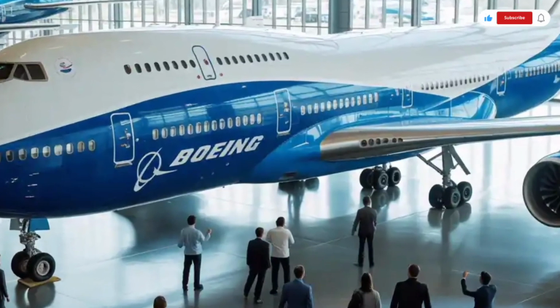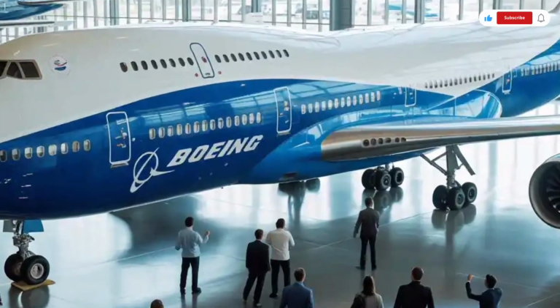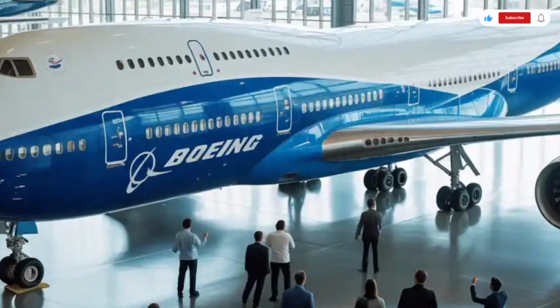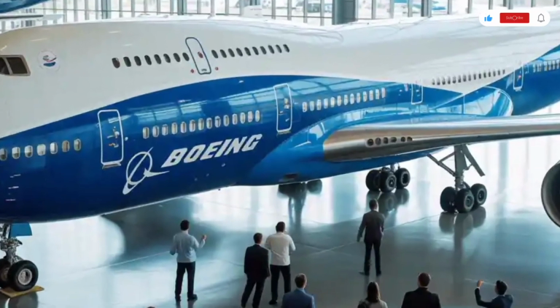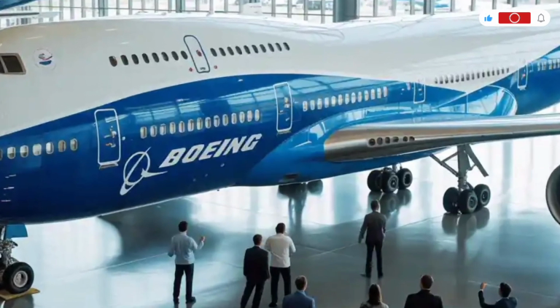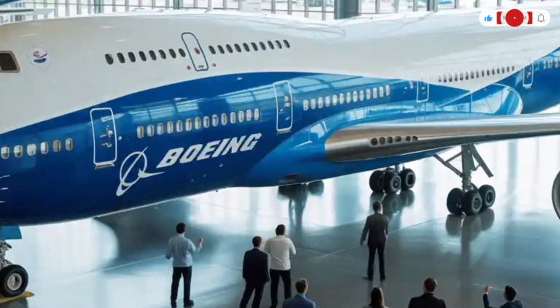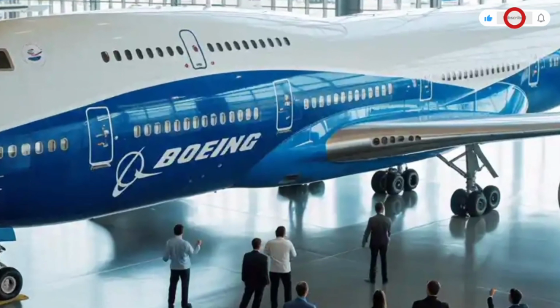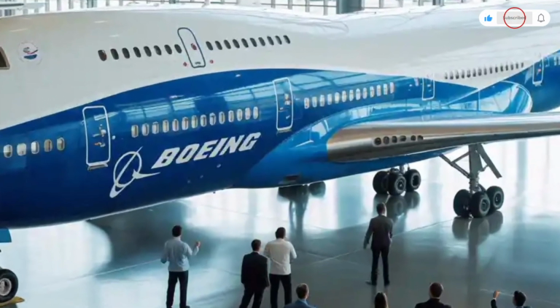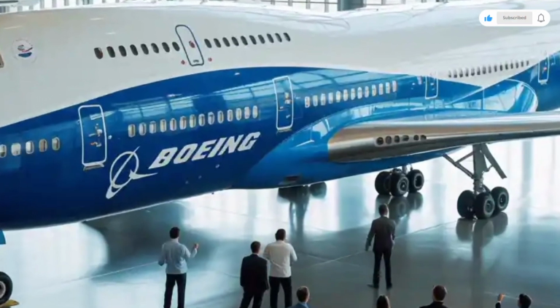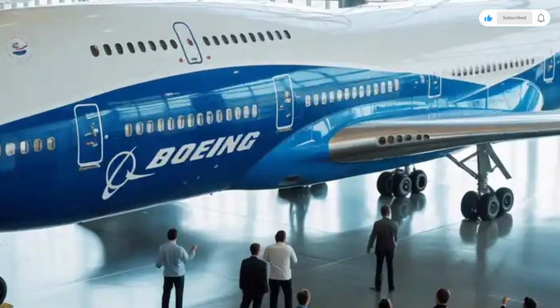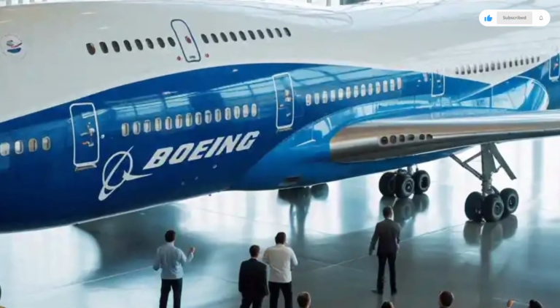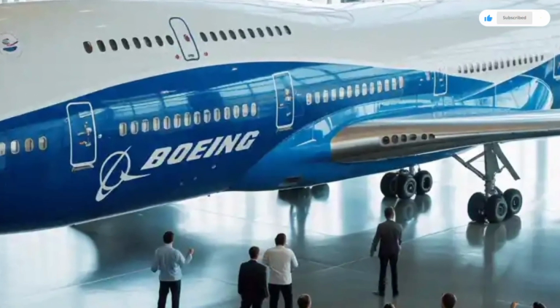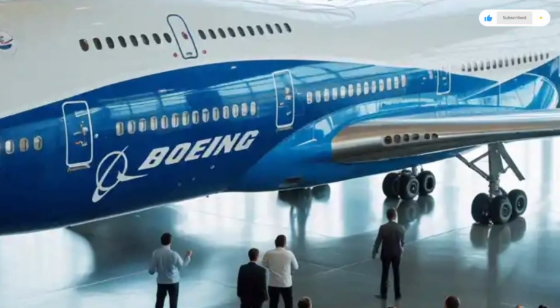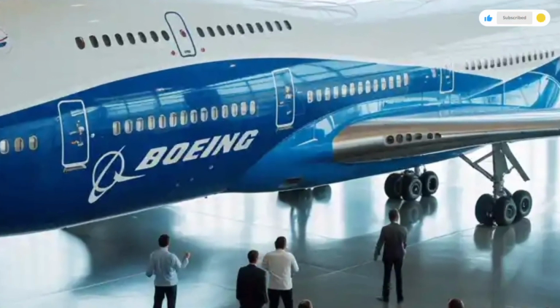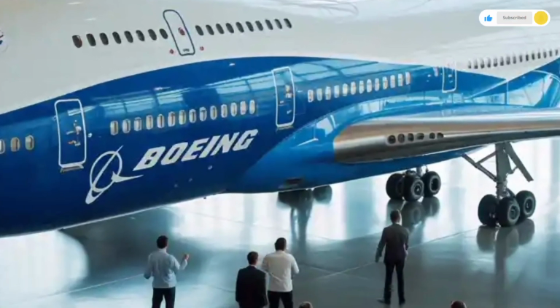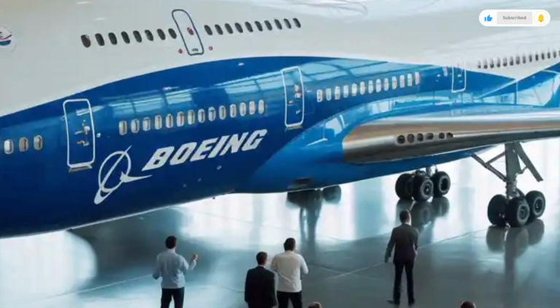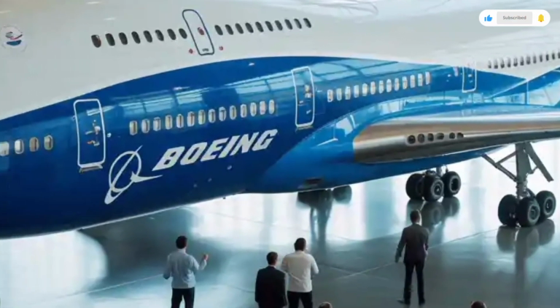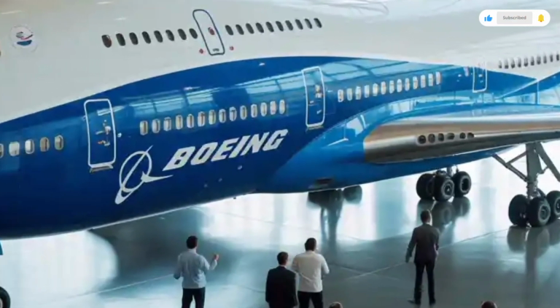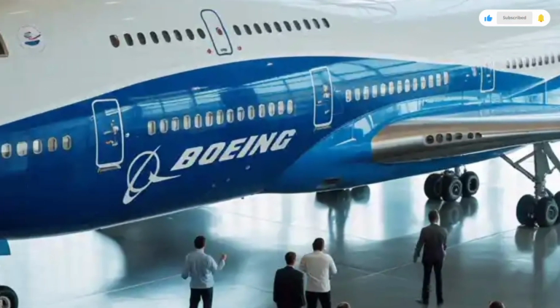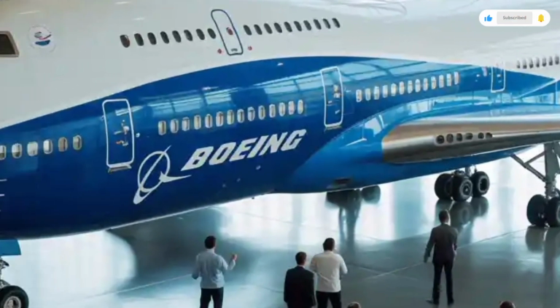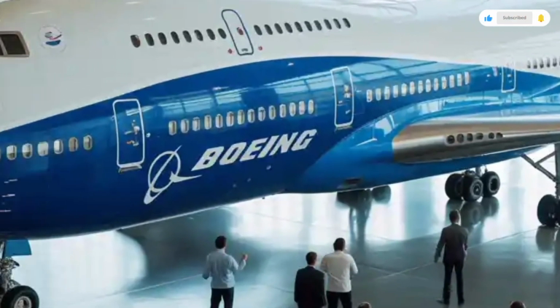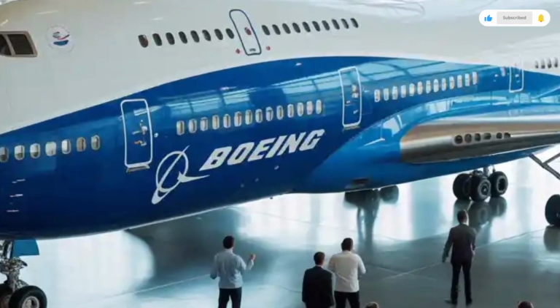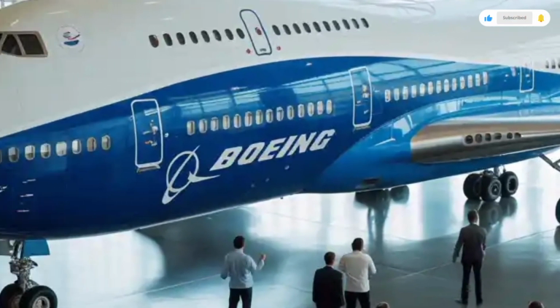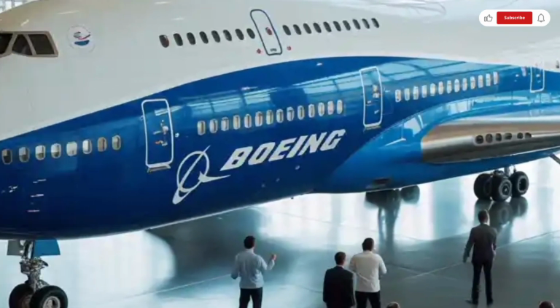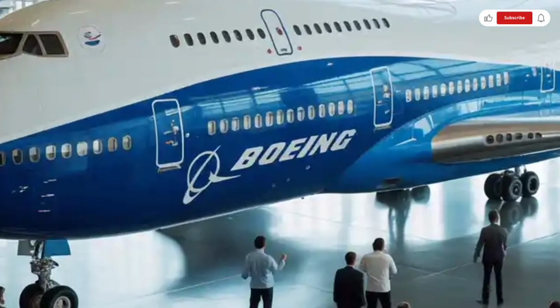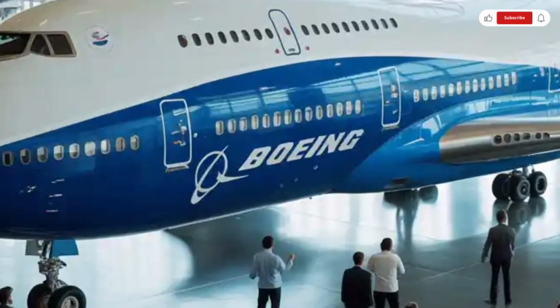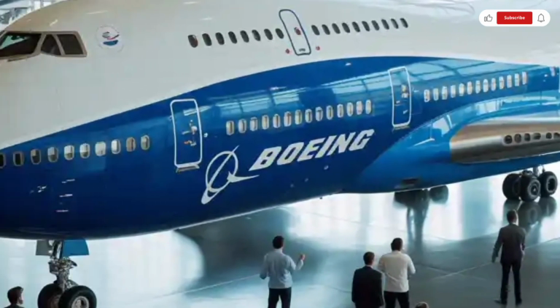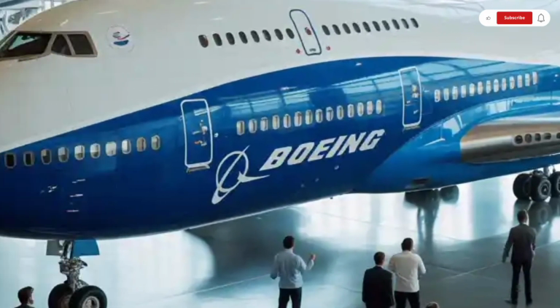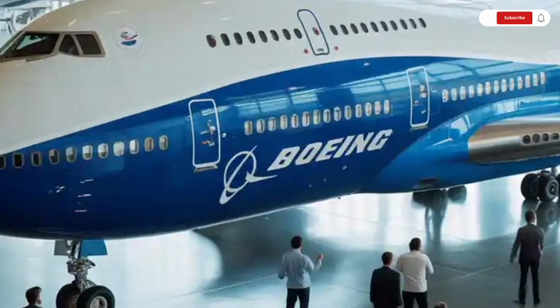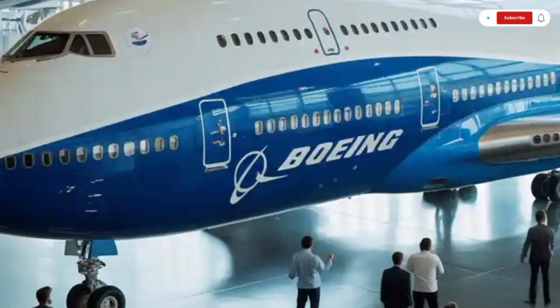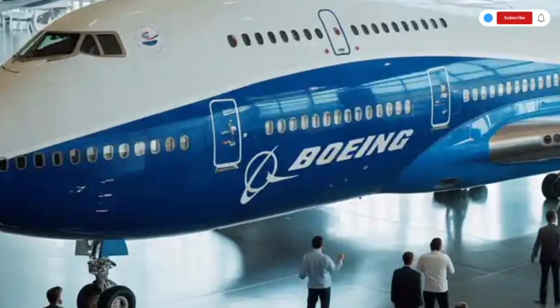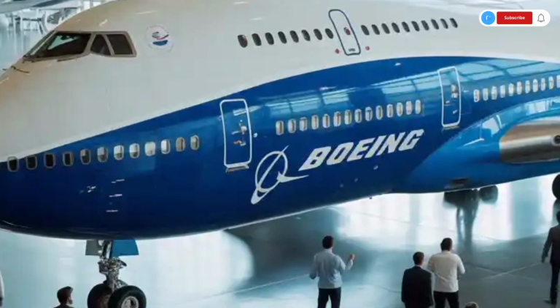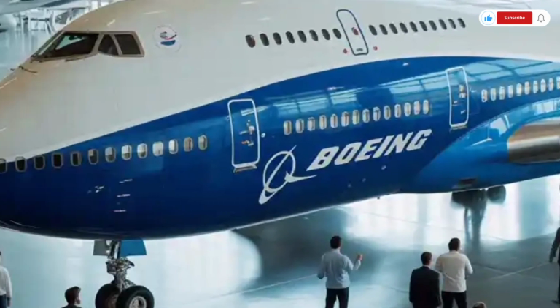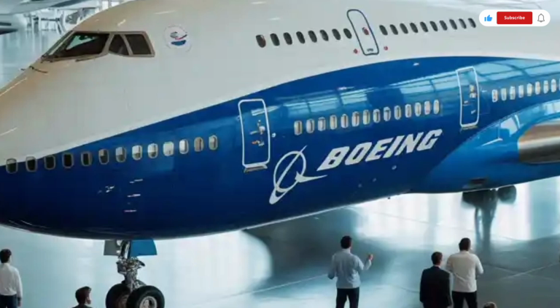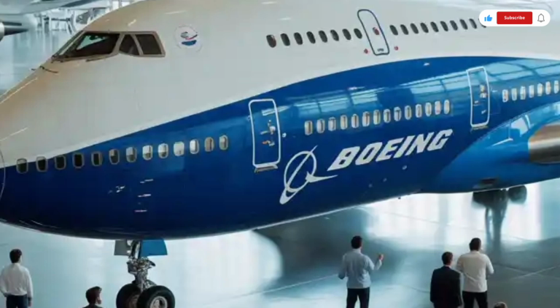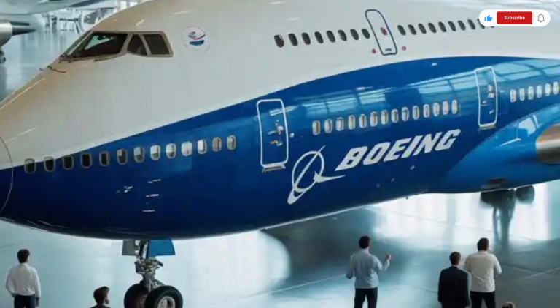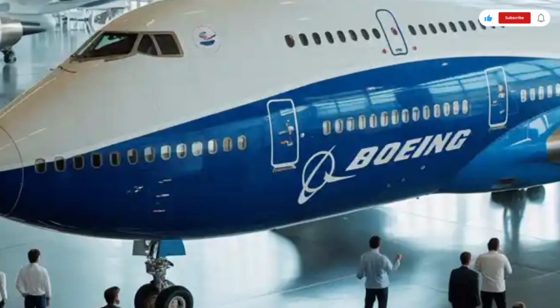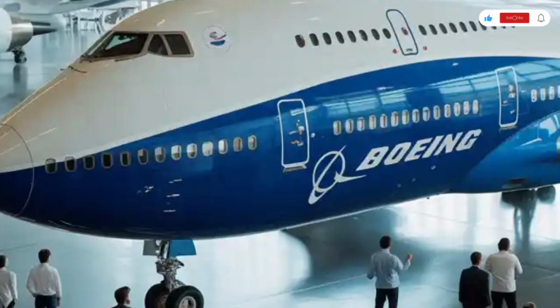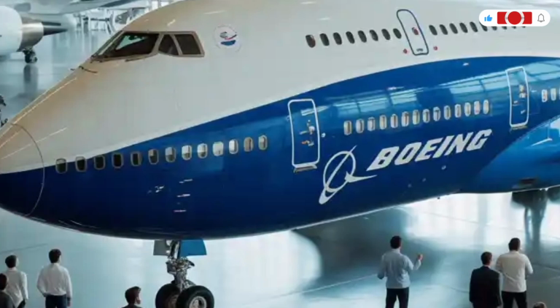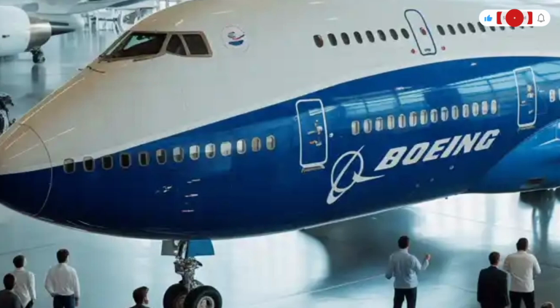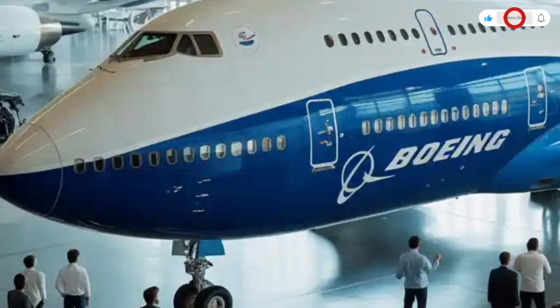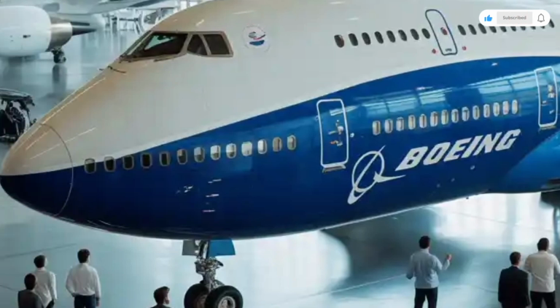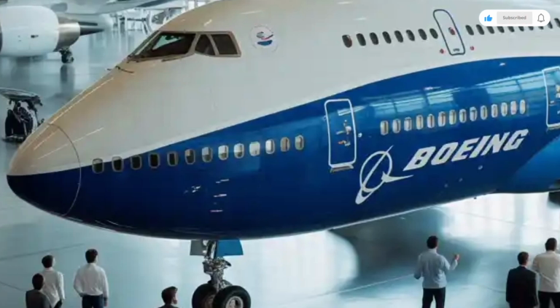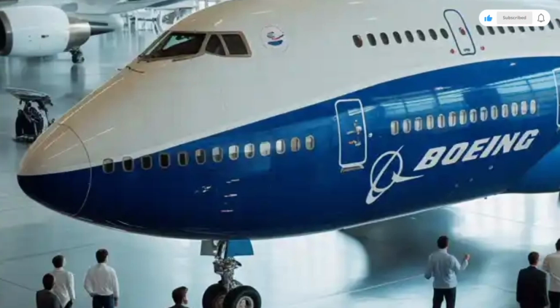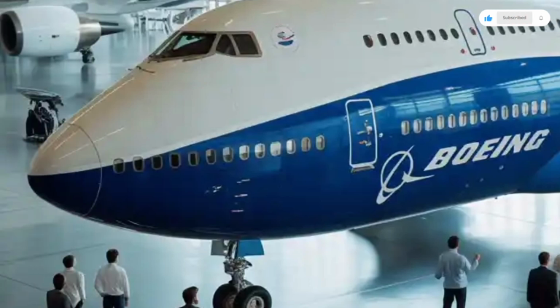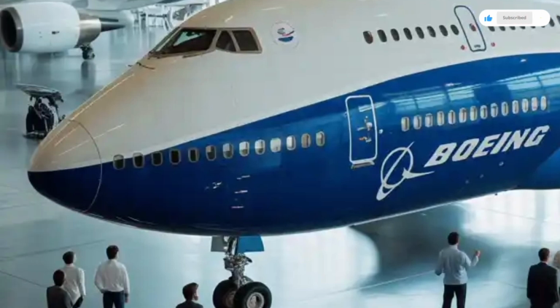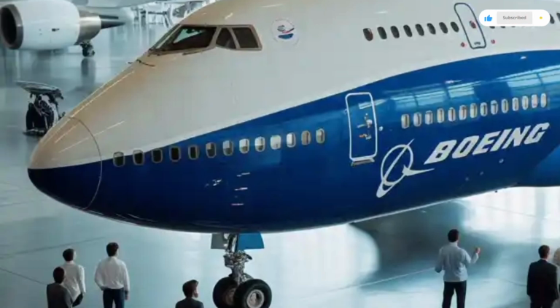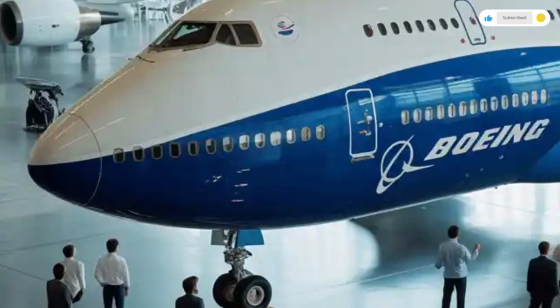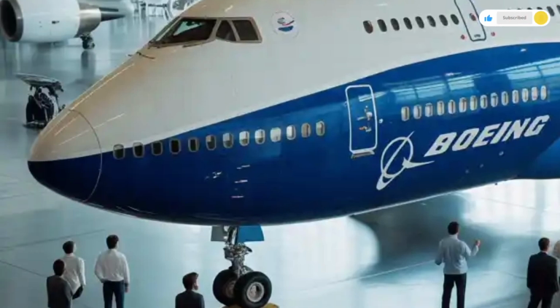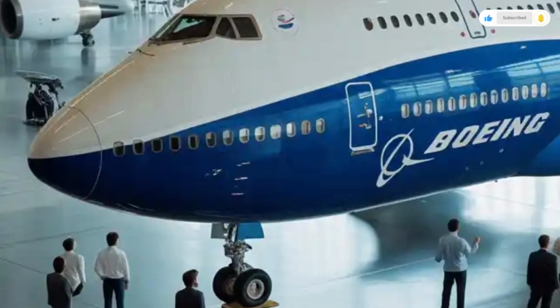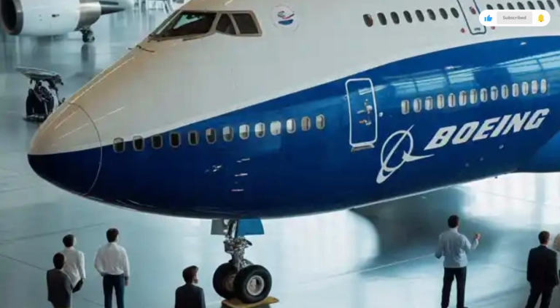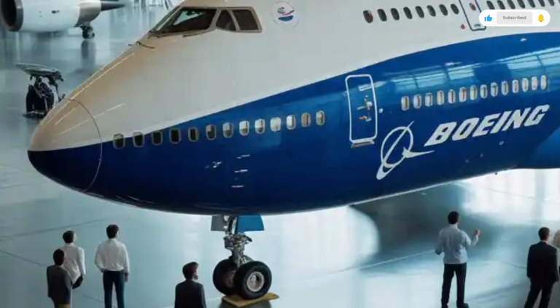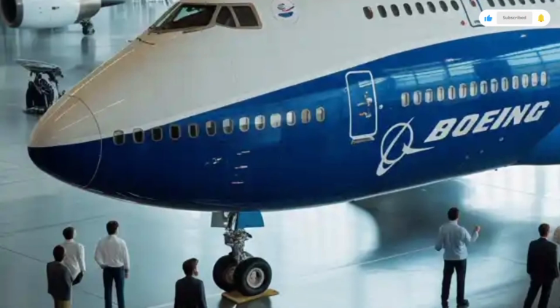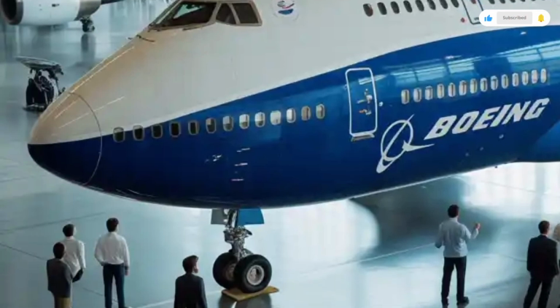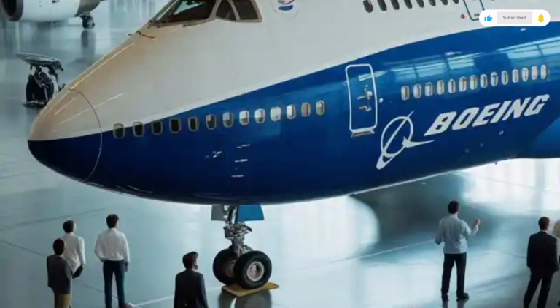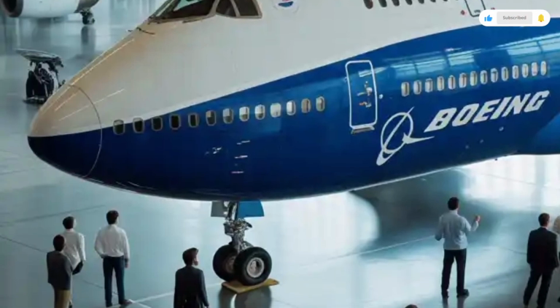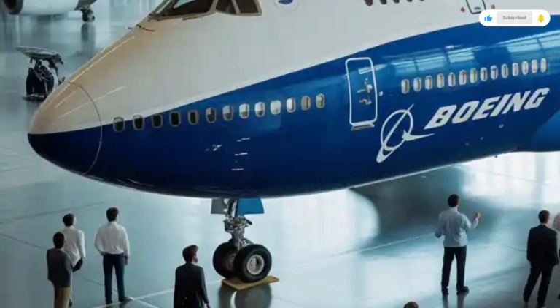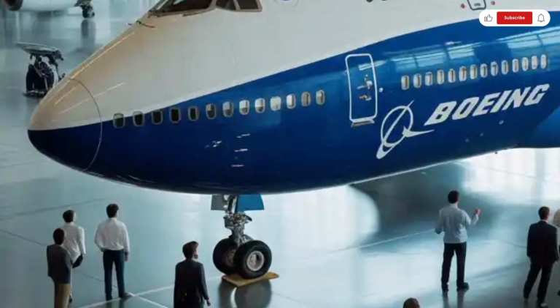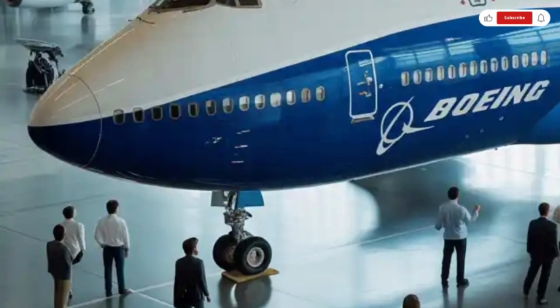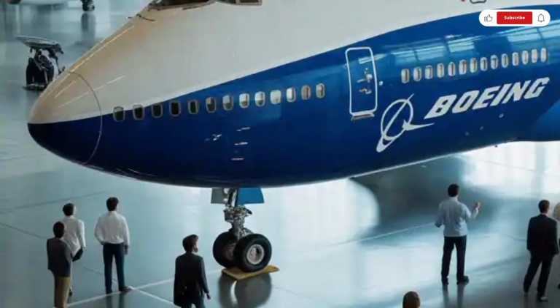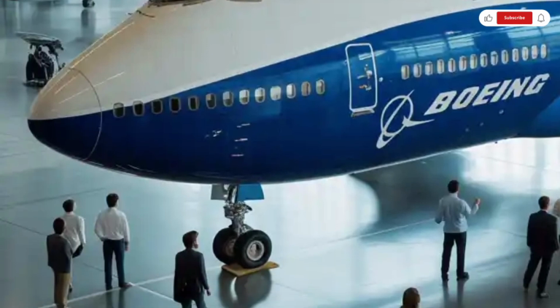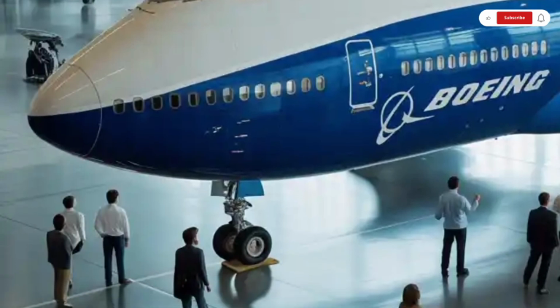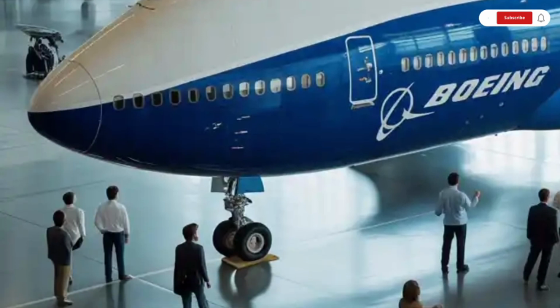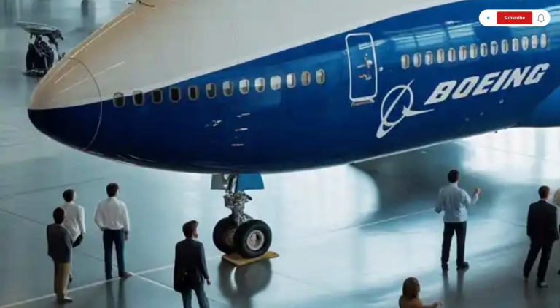So let's get into a full deep dive — the exterior, the interior, the performance, and what this aircraft costs in today's market.